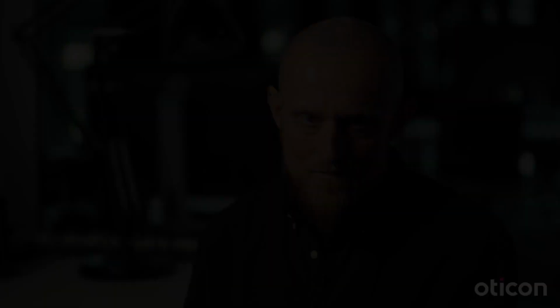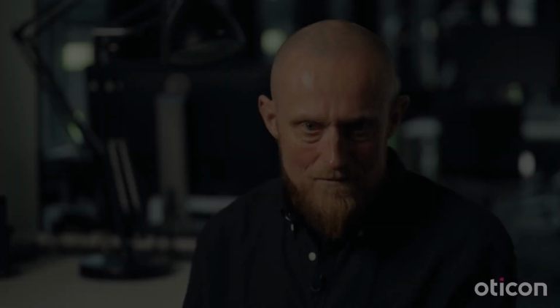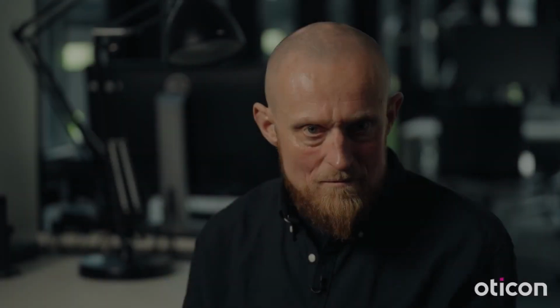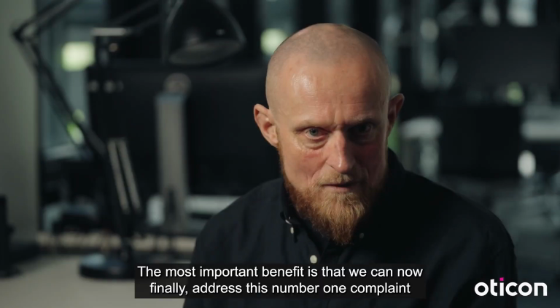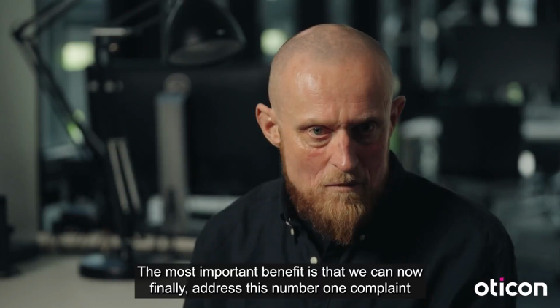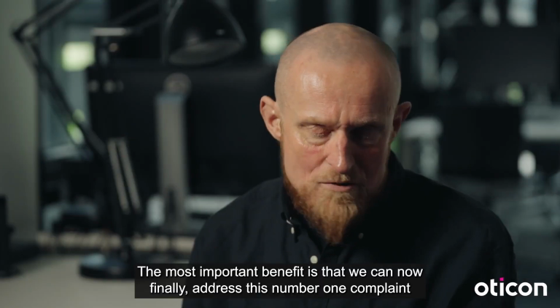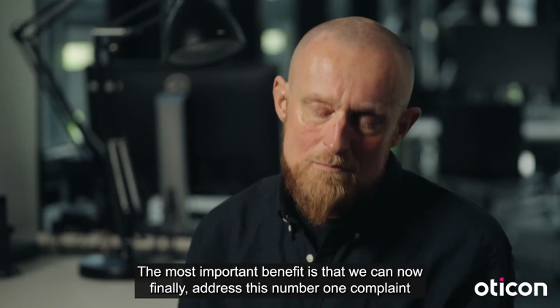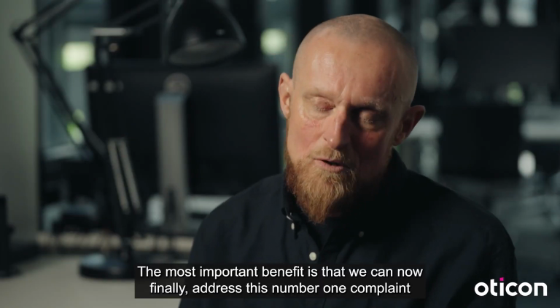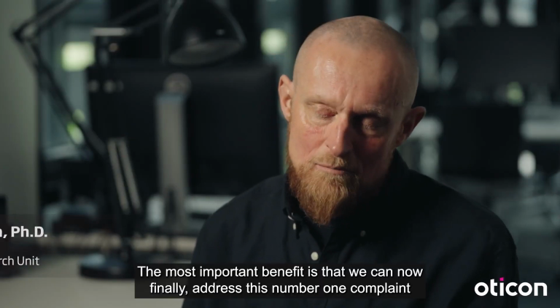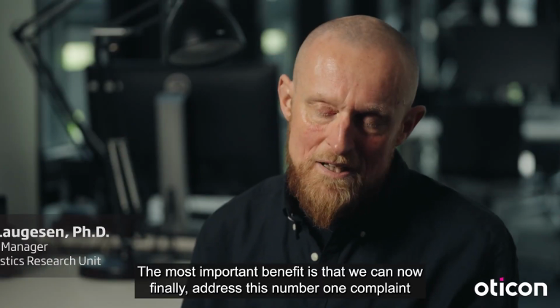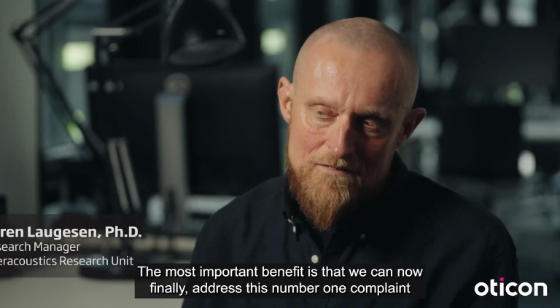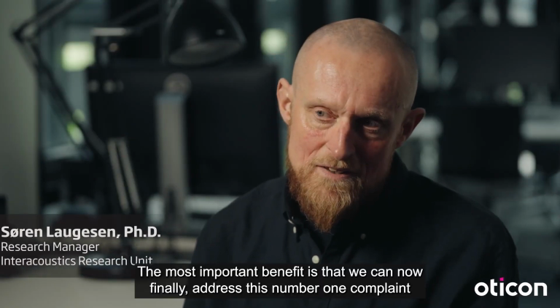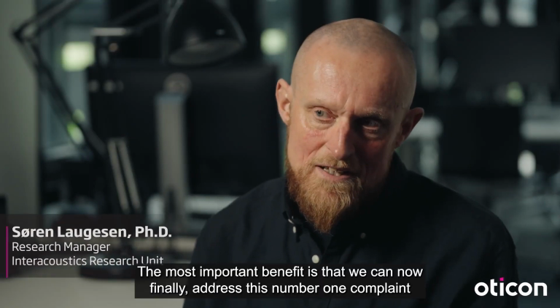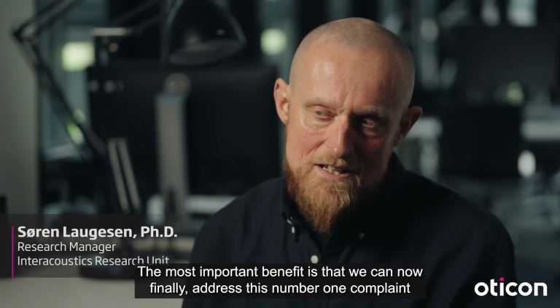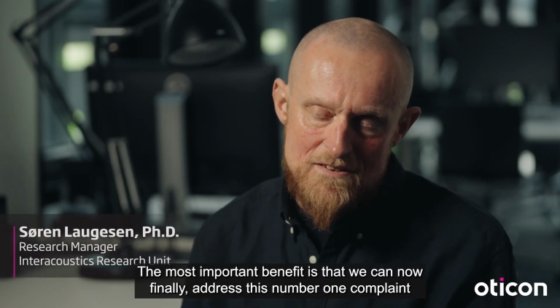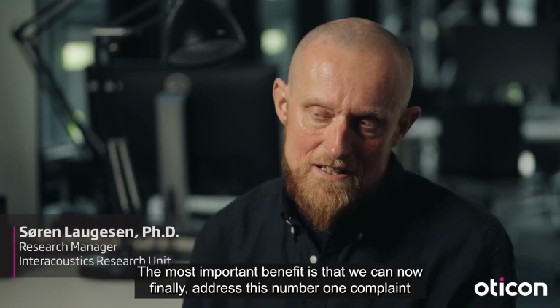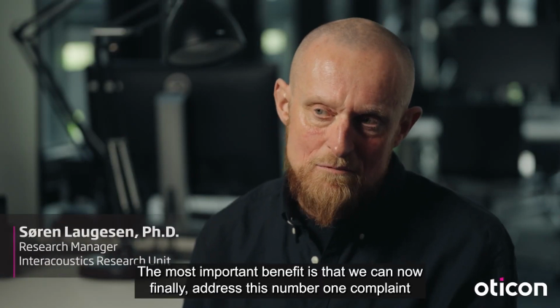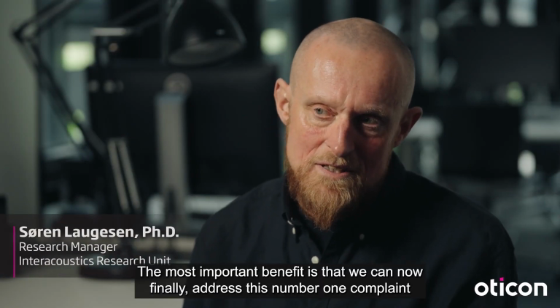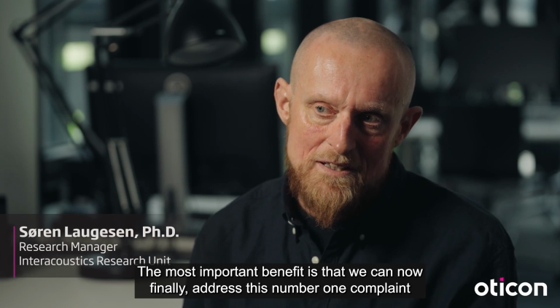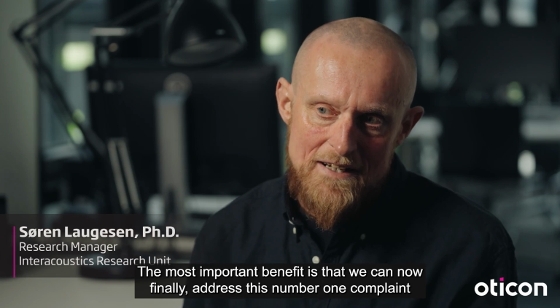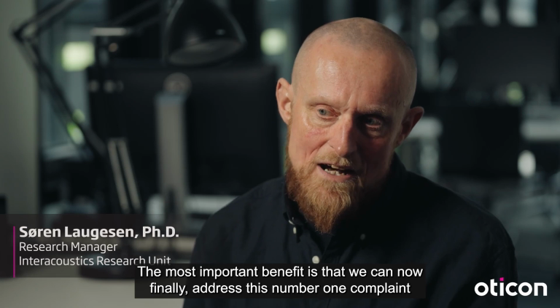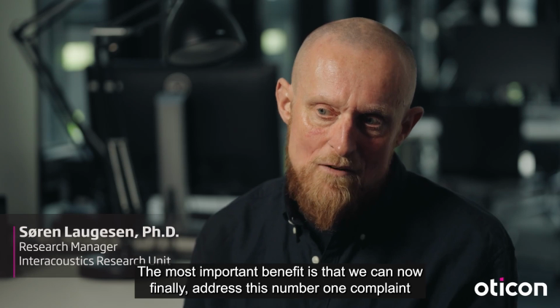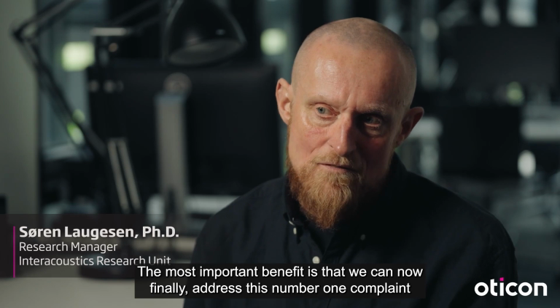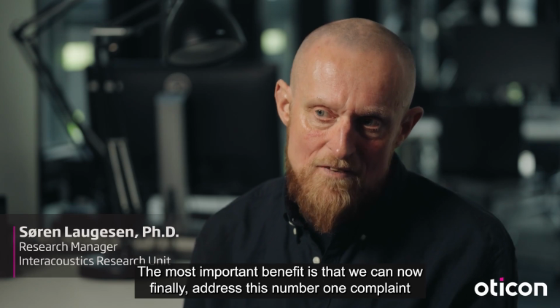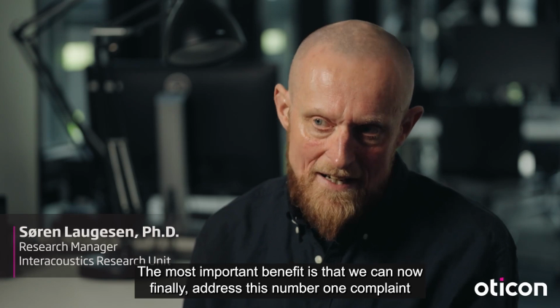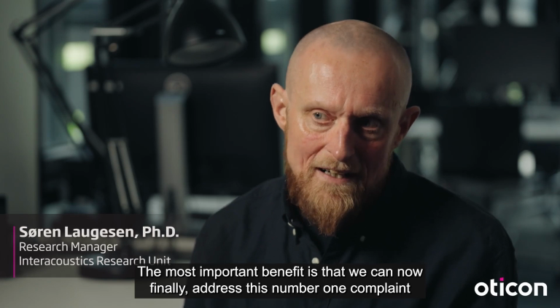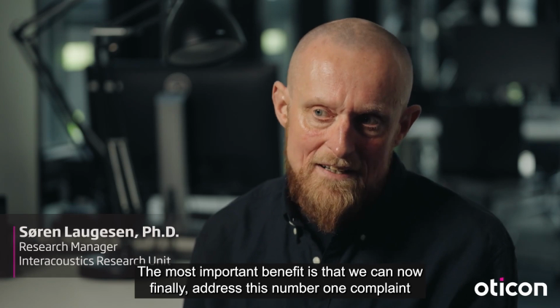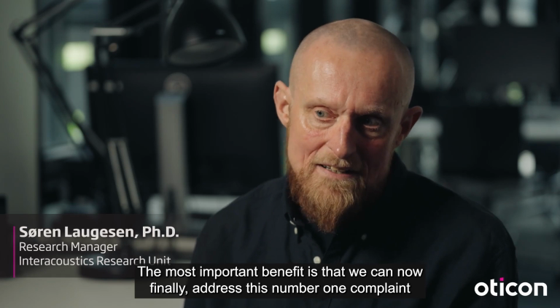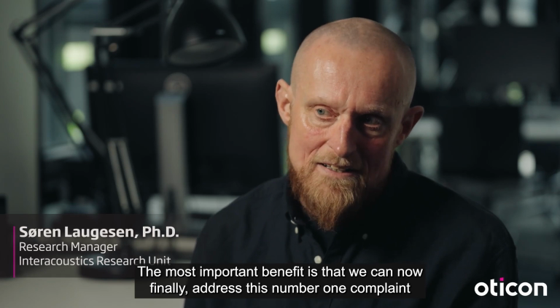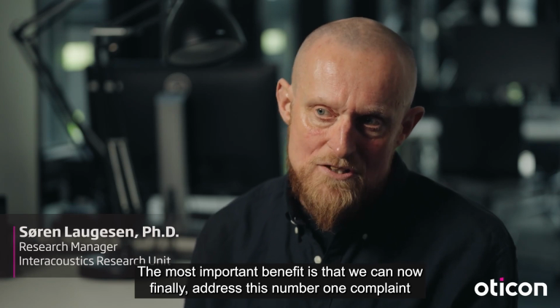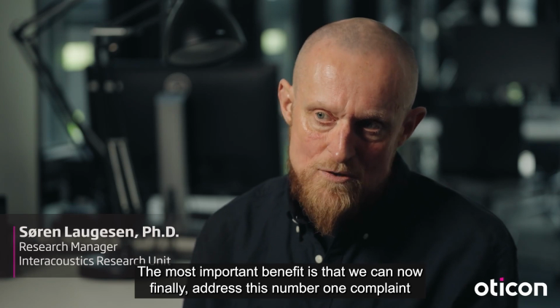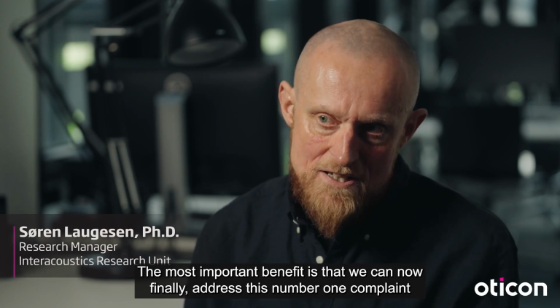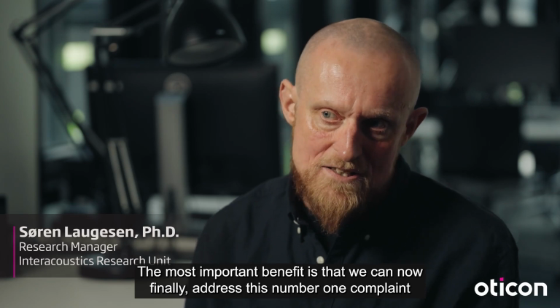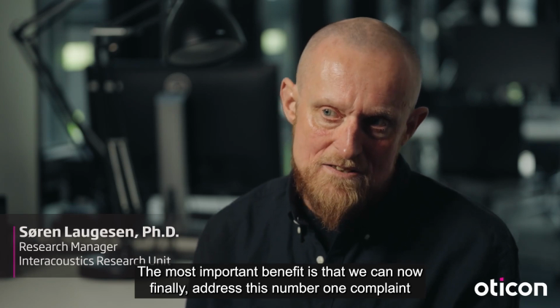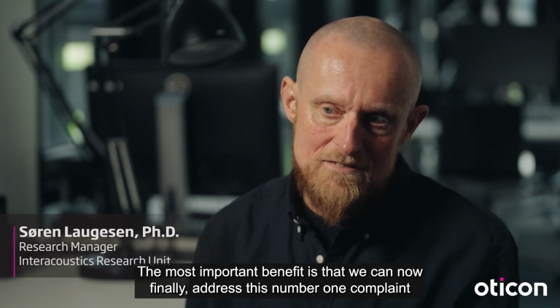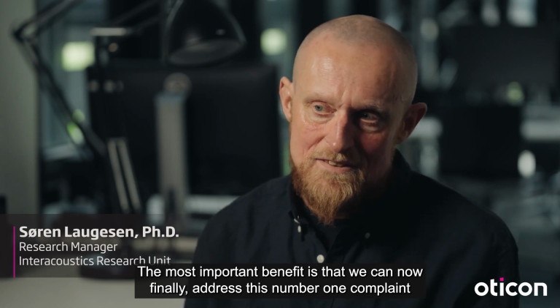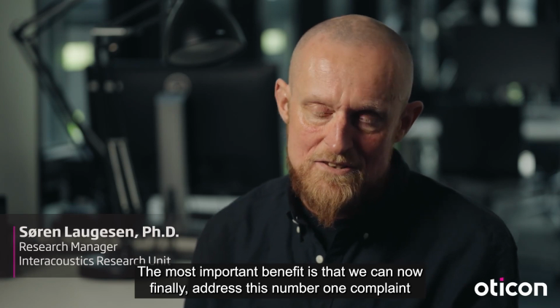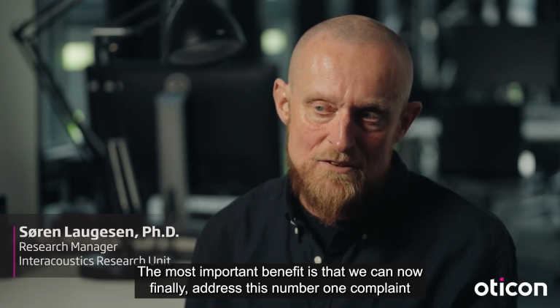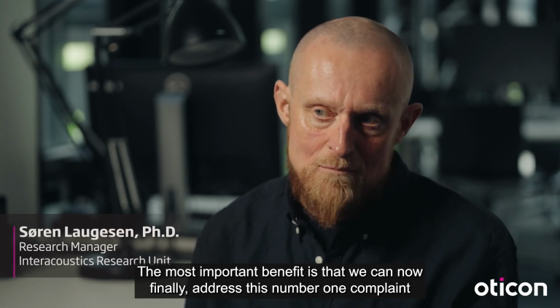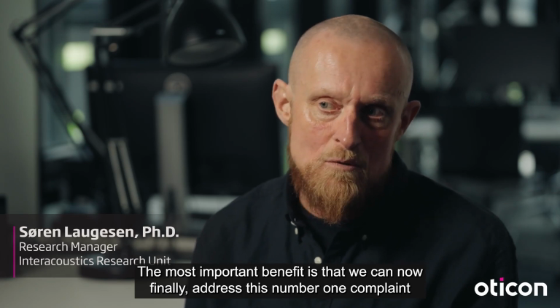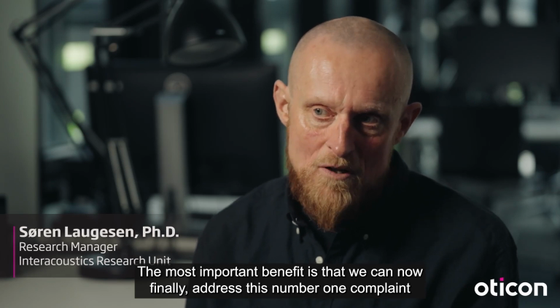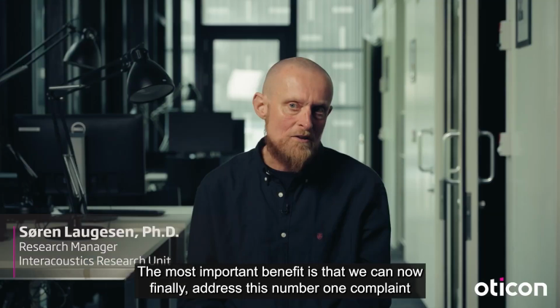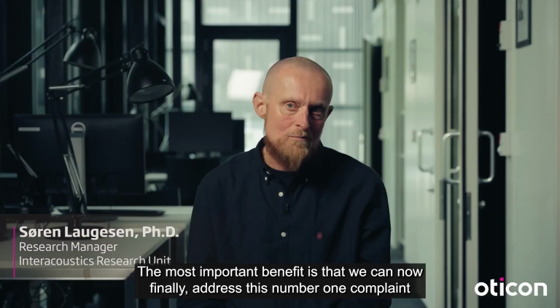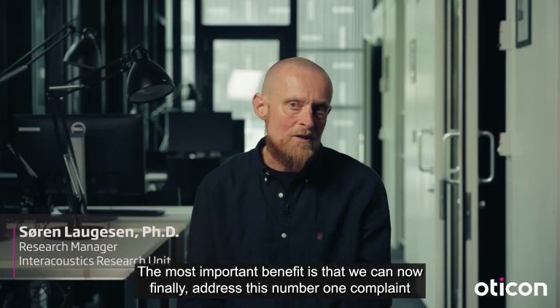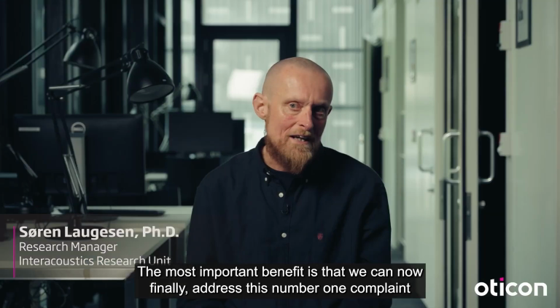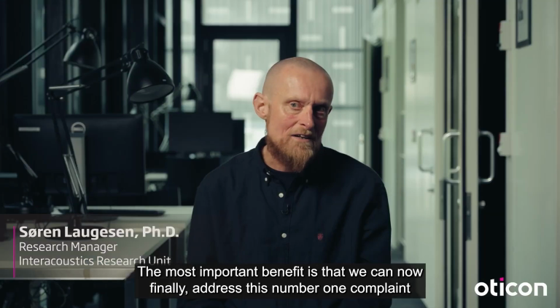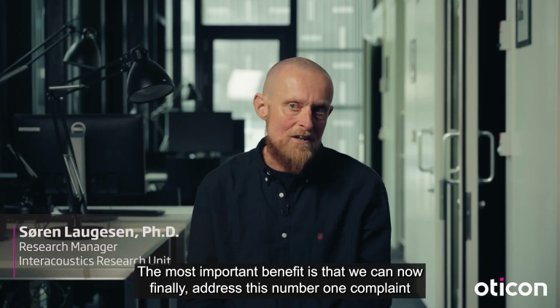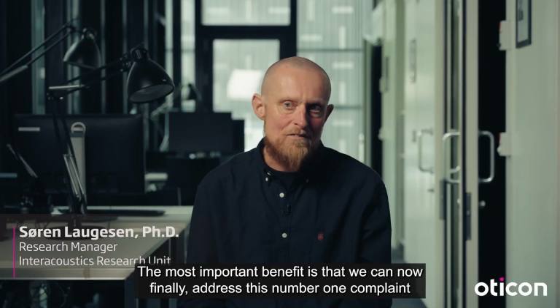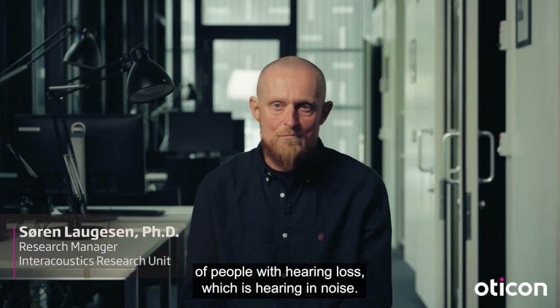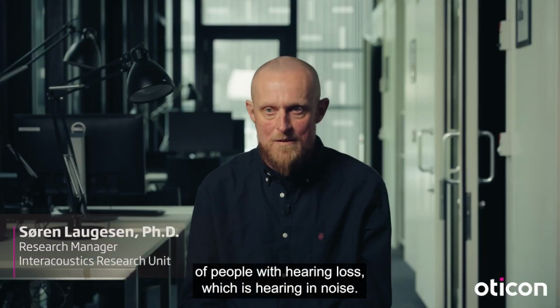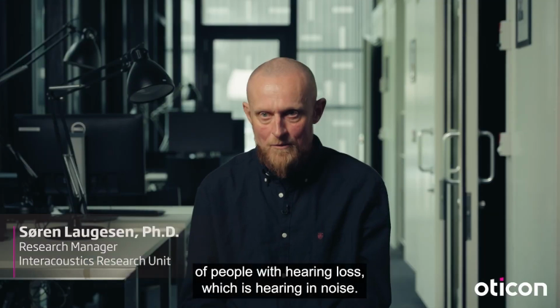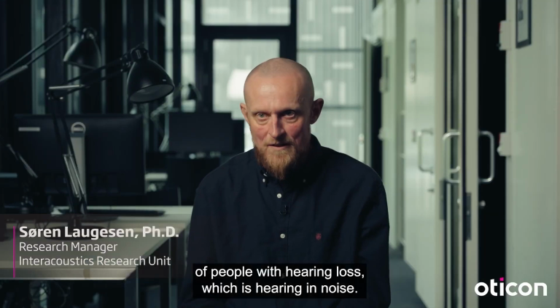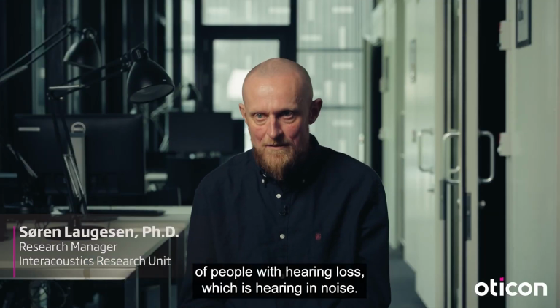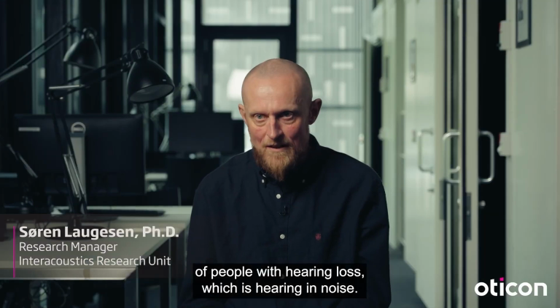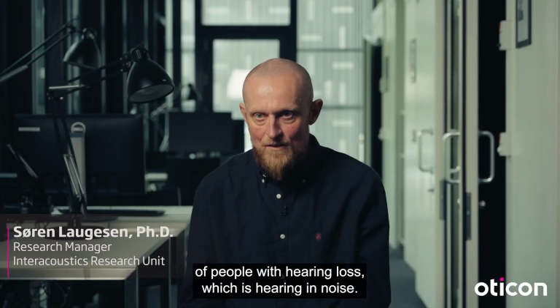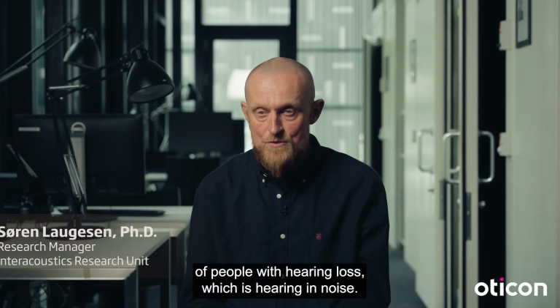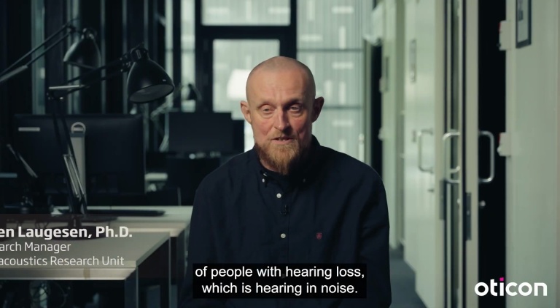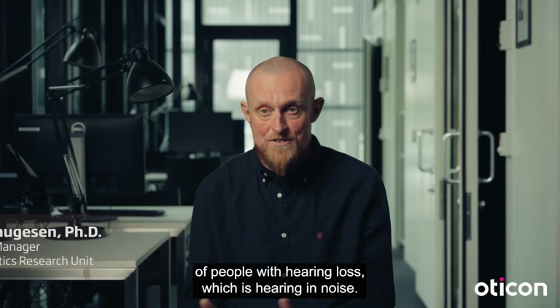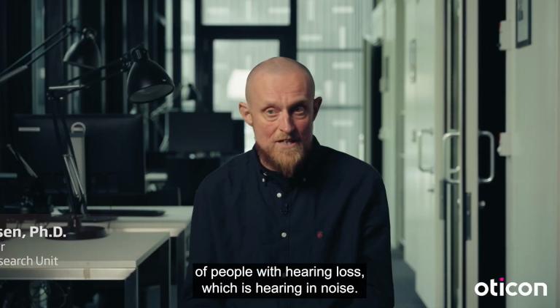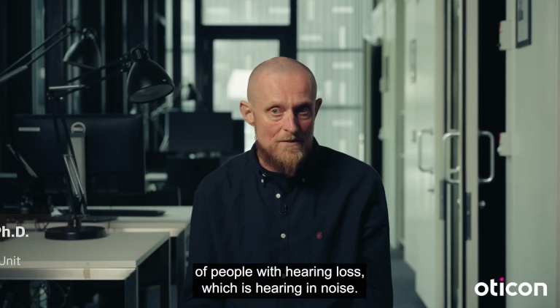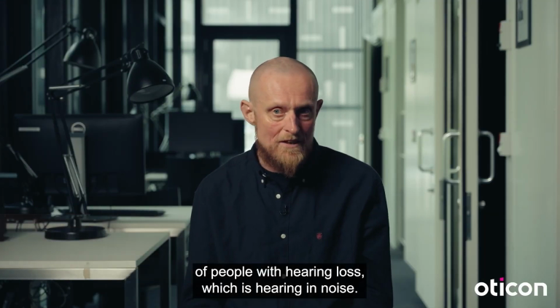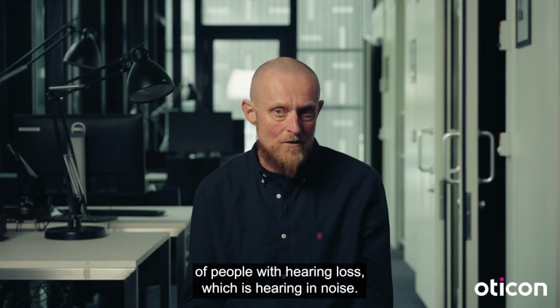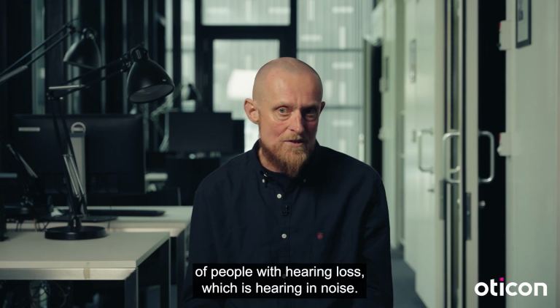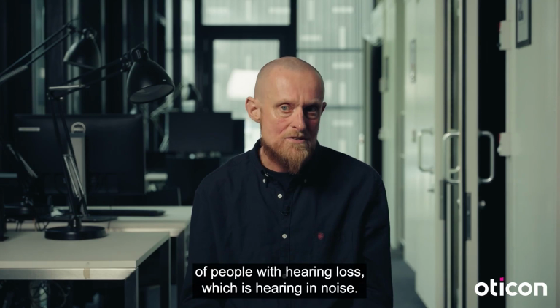The most important benefit is that we can now finally address the number one complaint of people with hearing loss, which is hearing in noise.